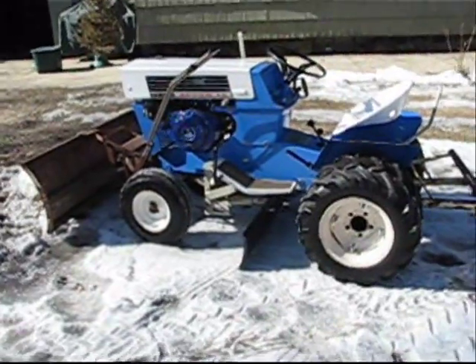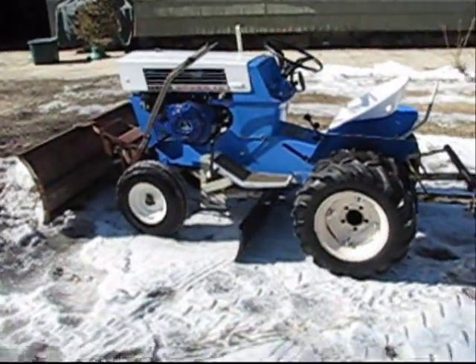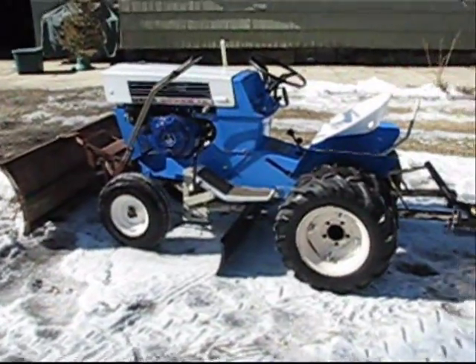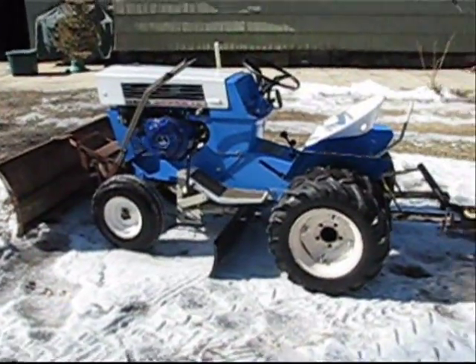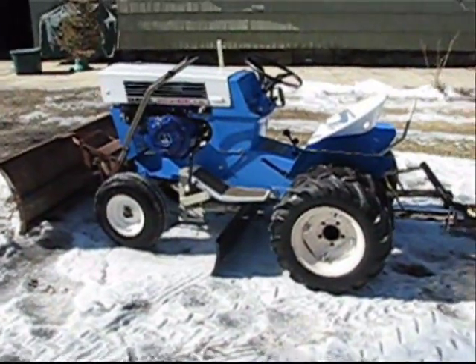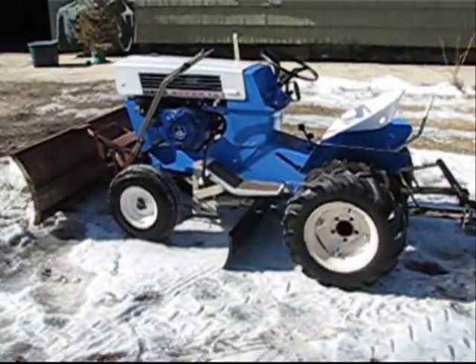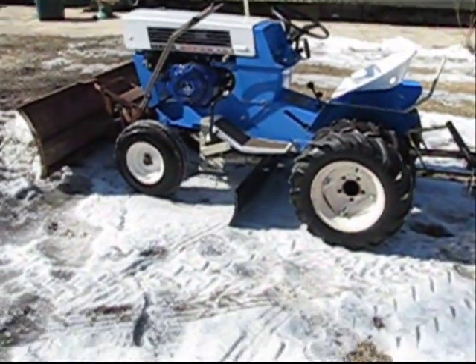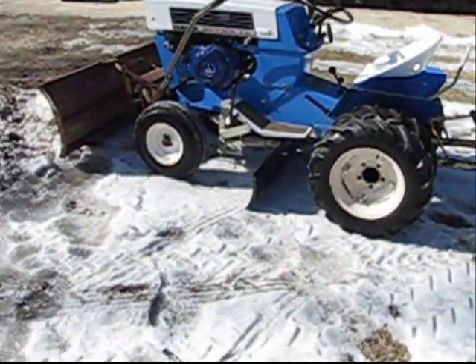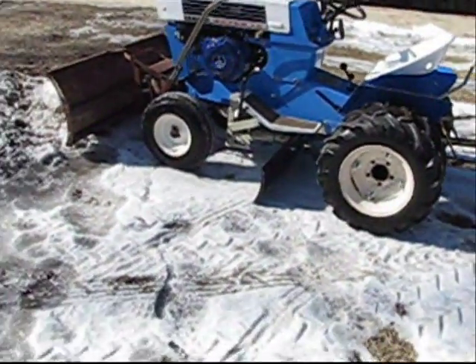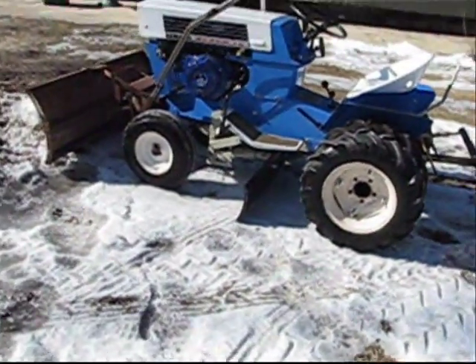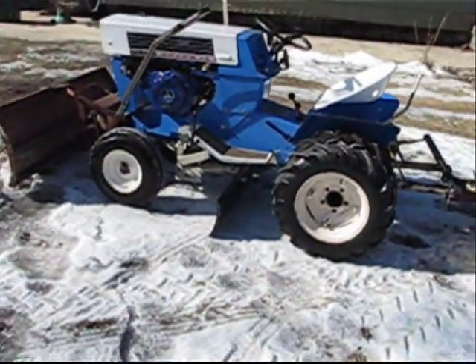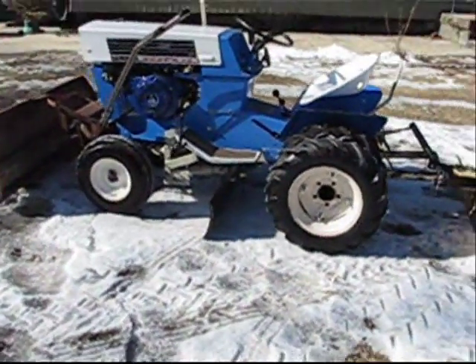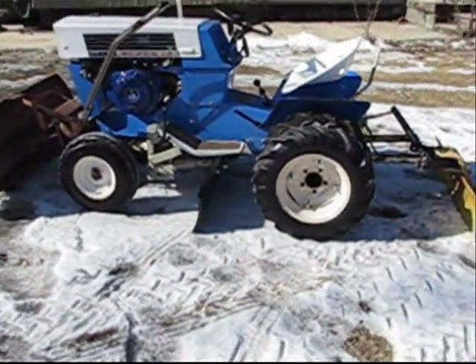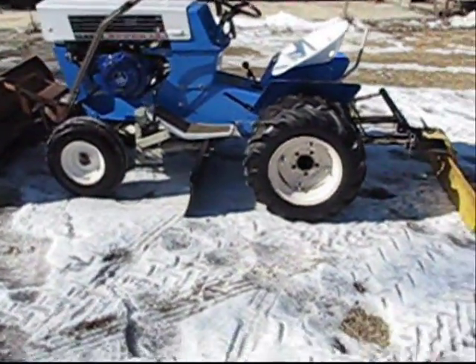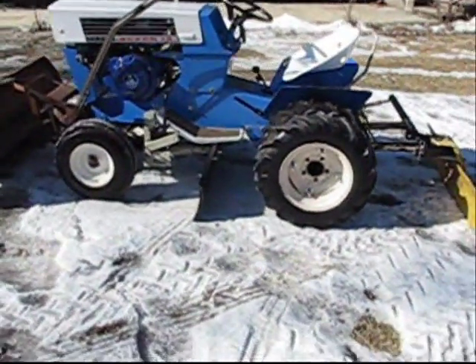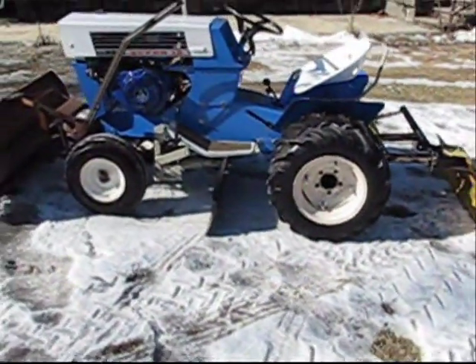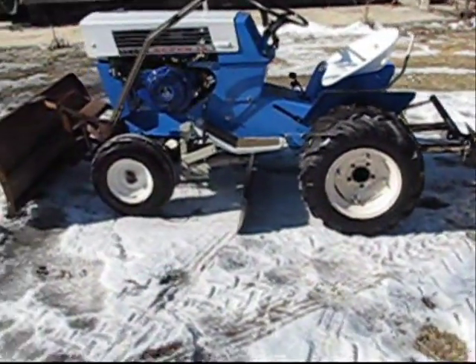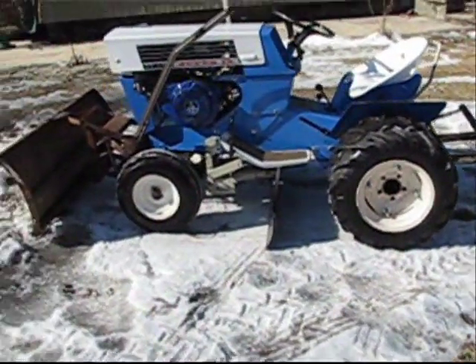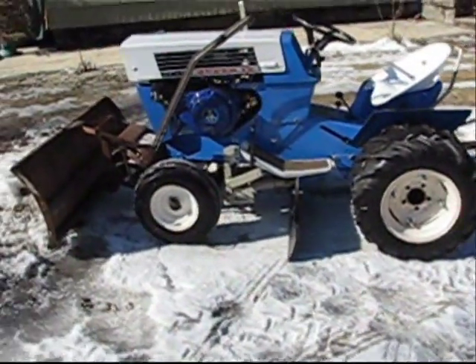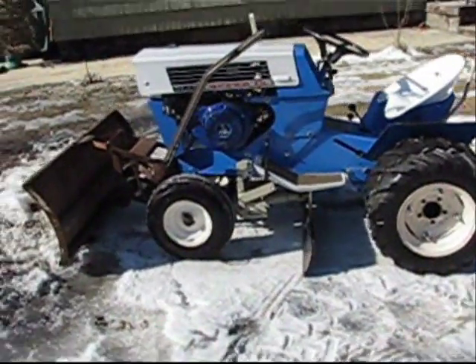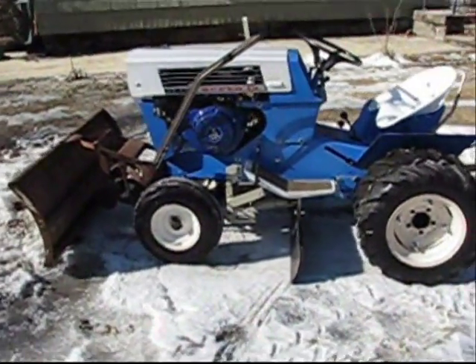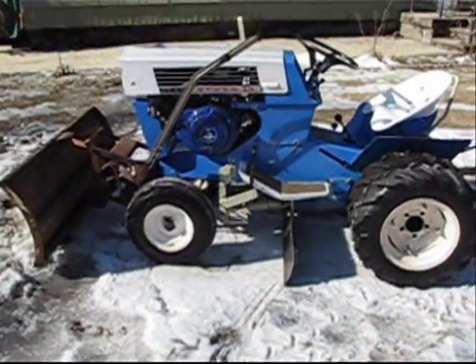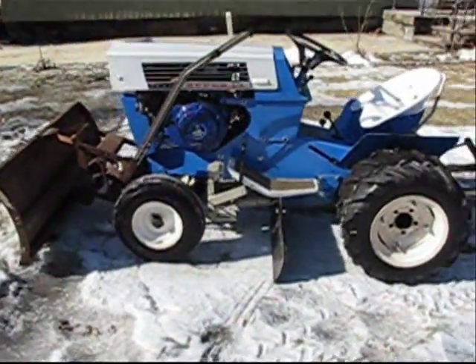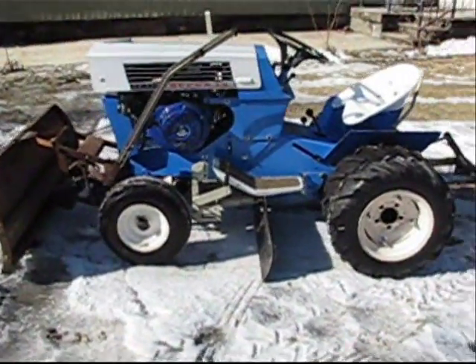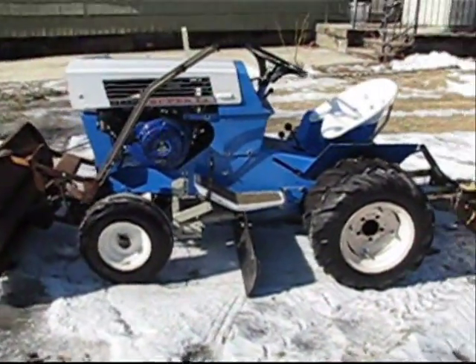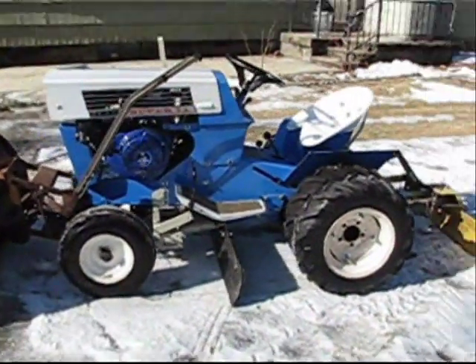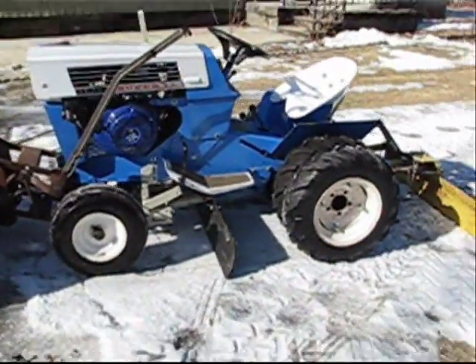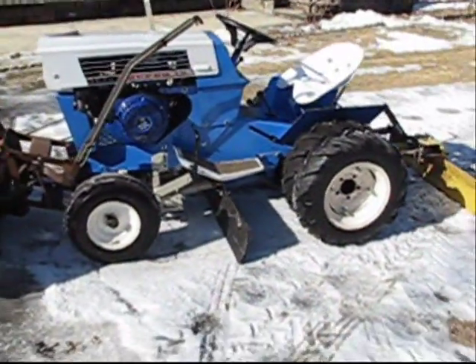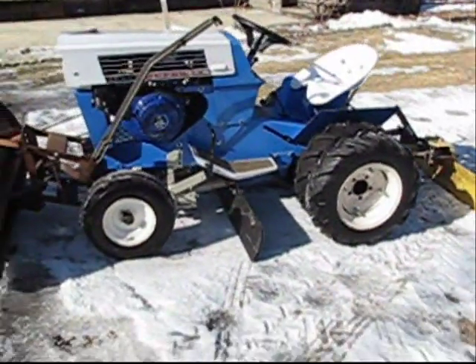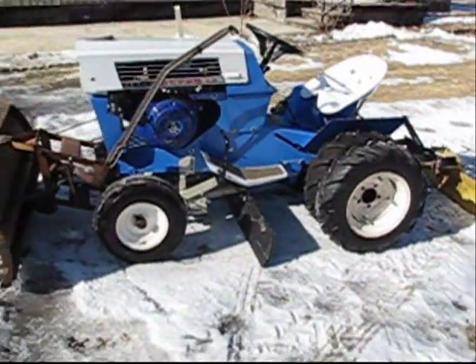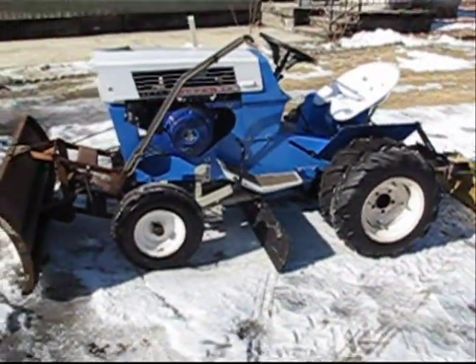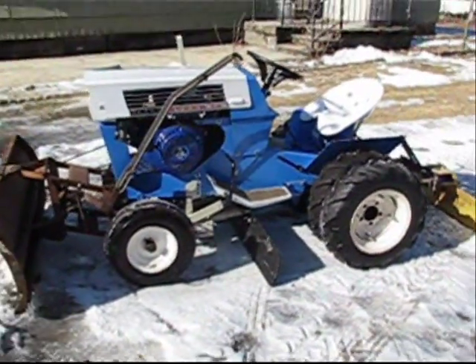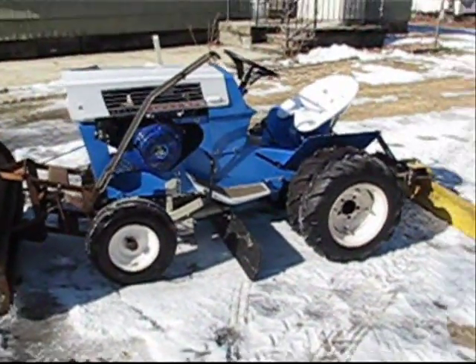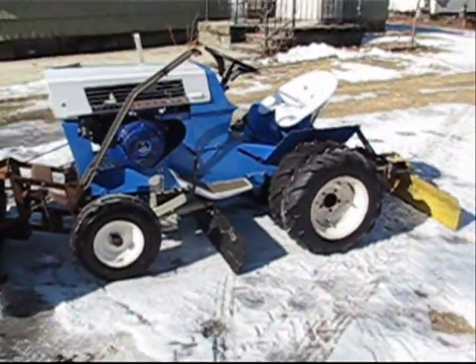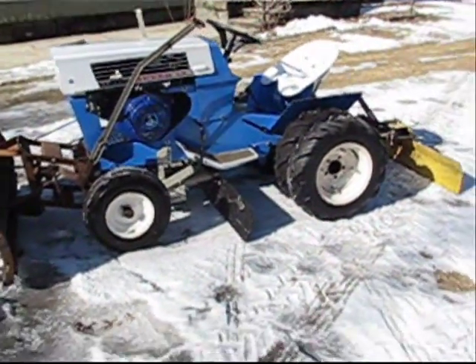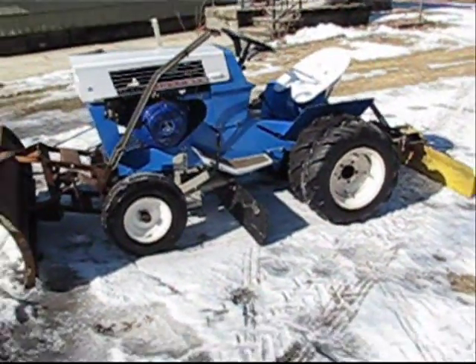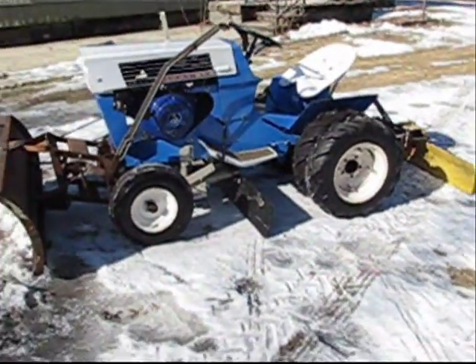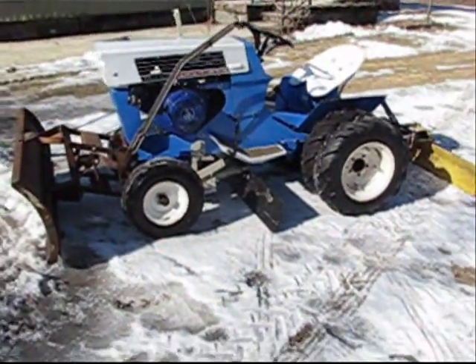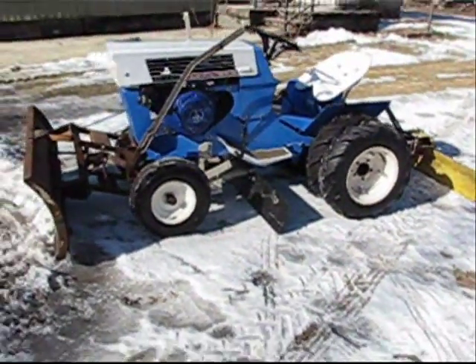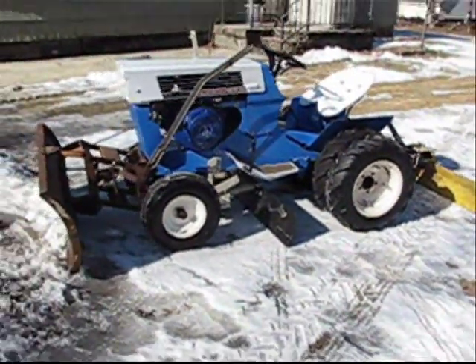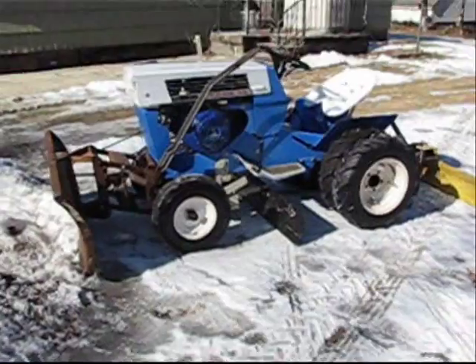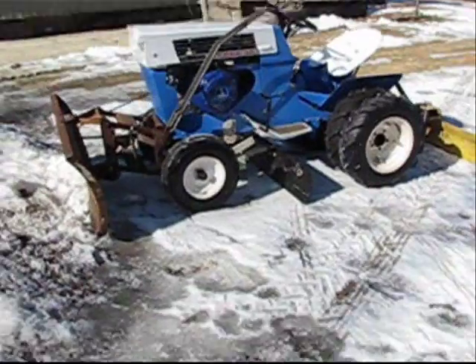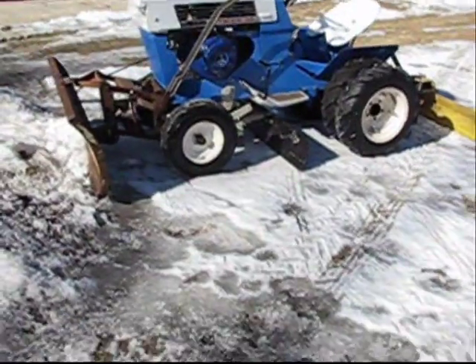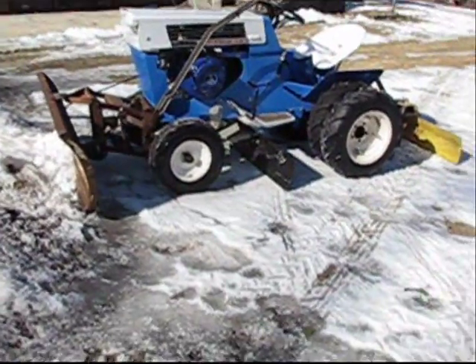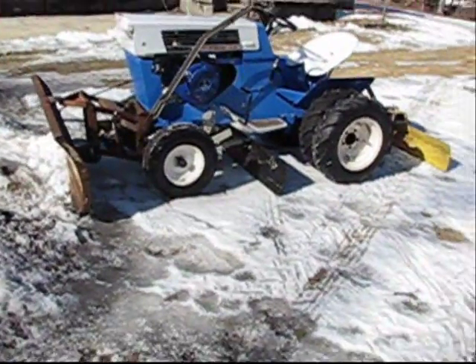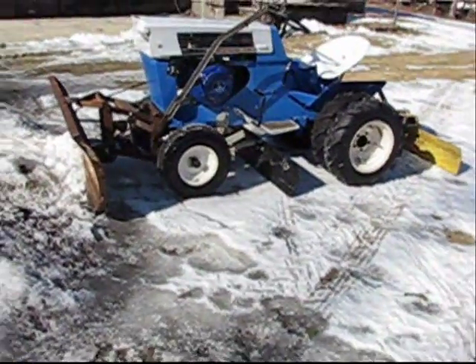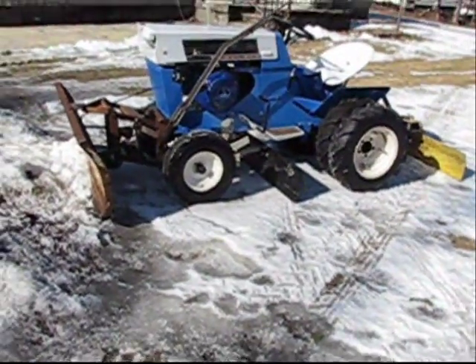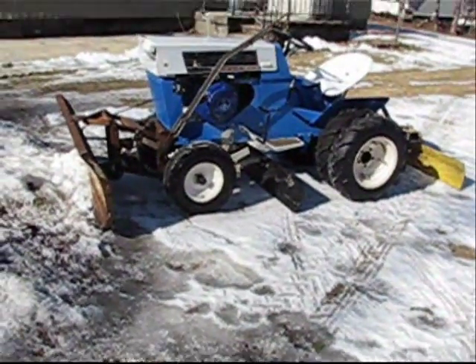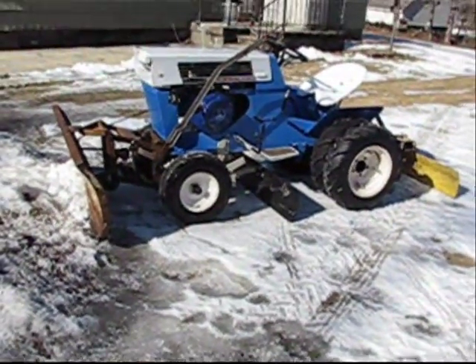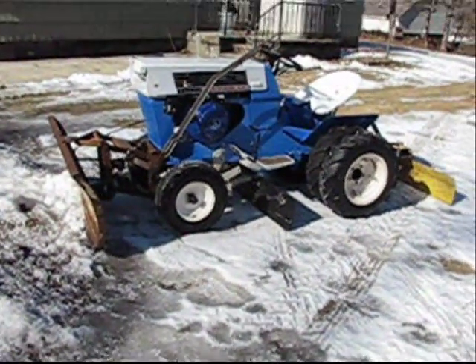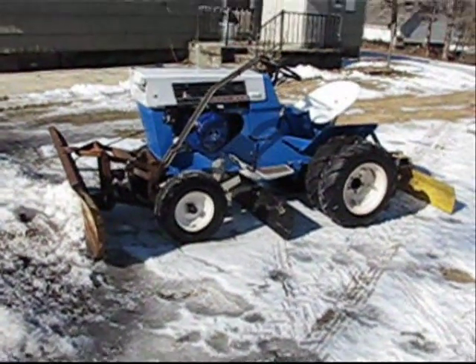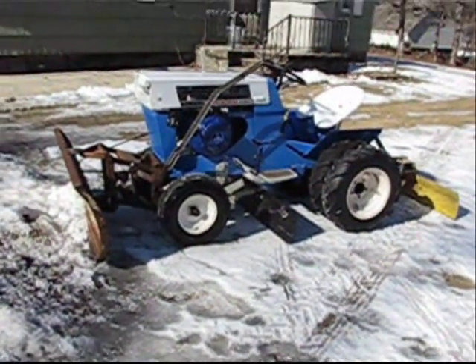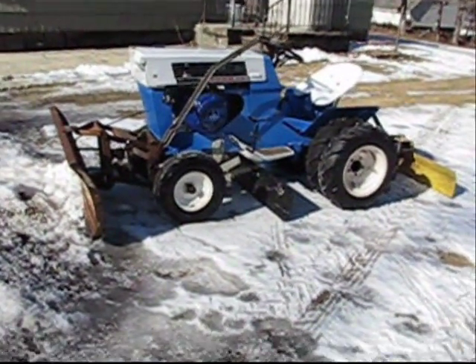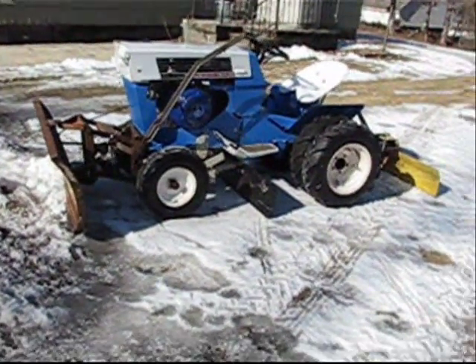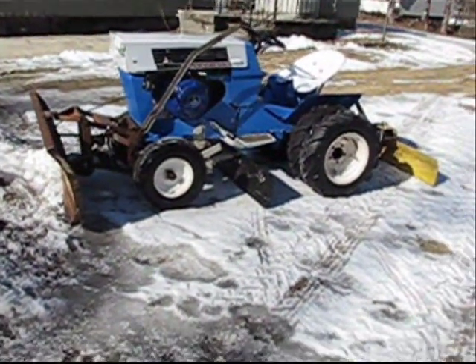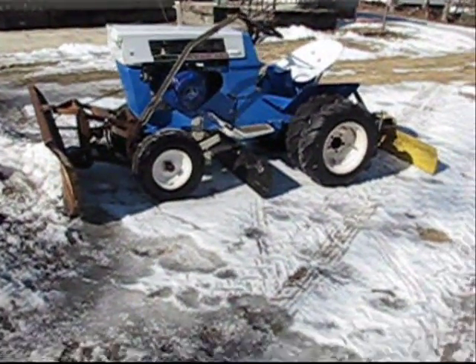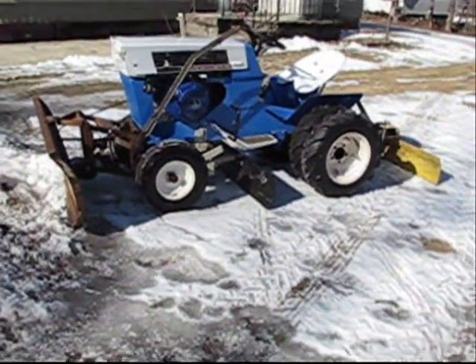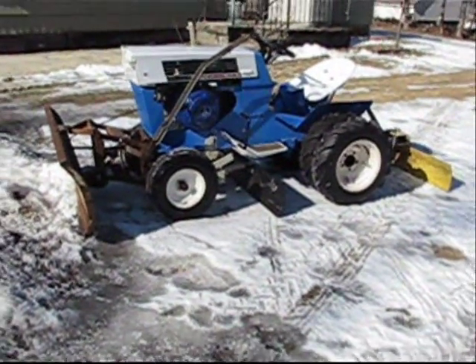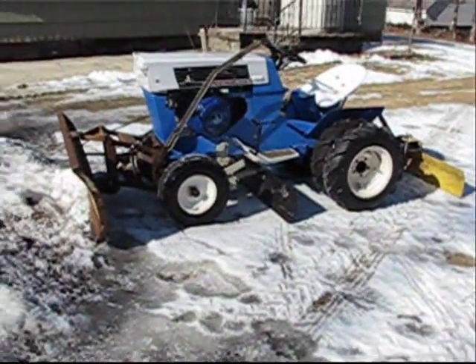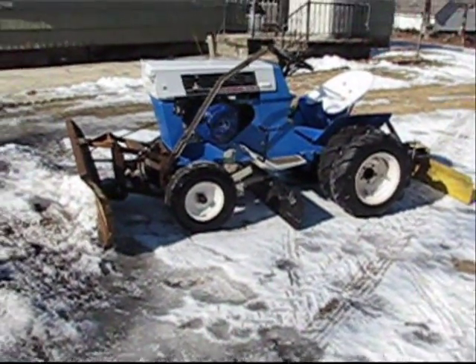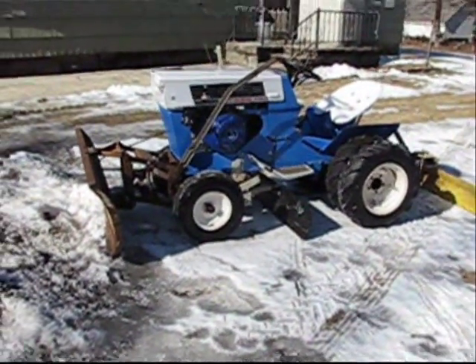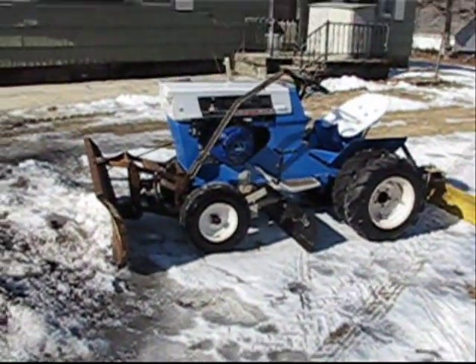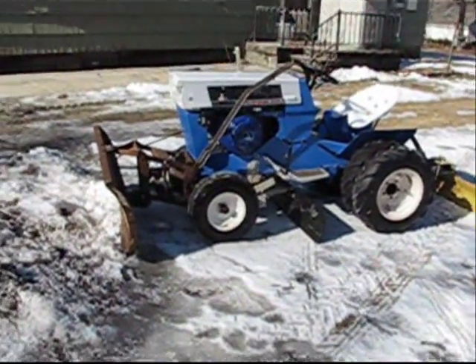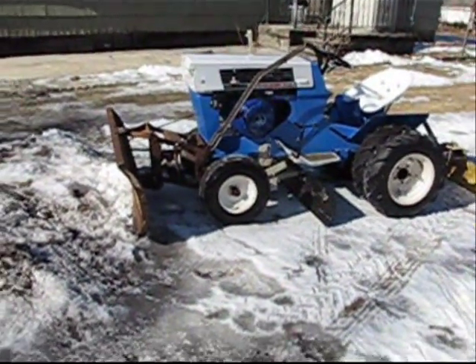Here is my 1968 Sears Super 12, which I dubbed Miss Emily after my daughter.